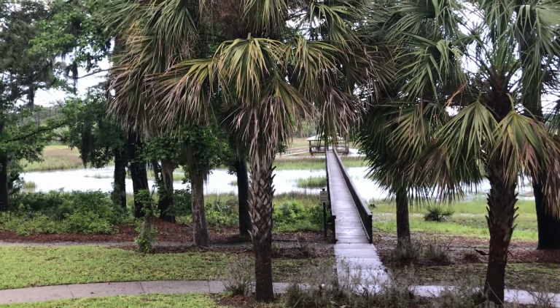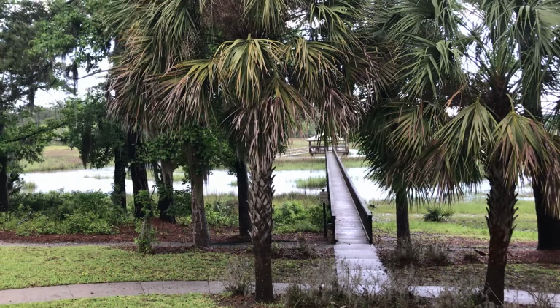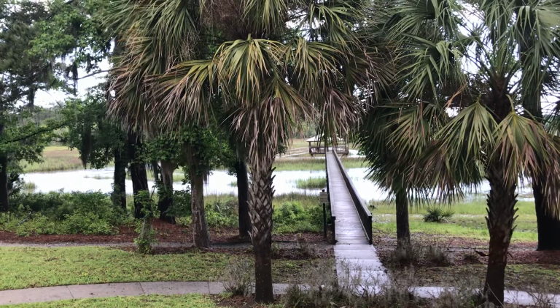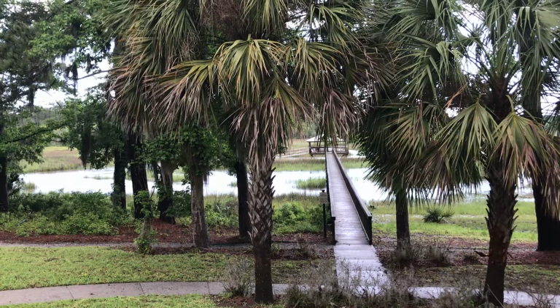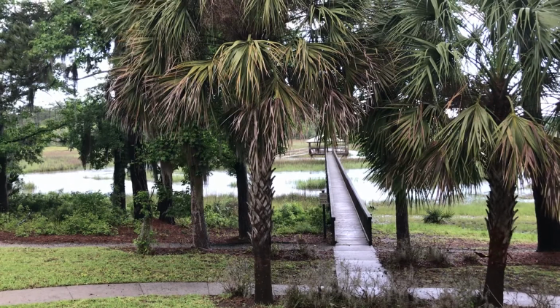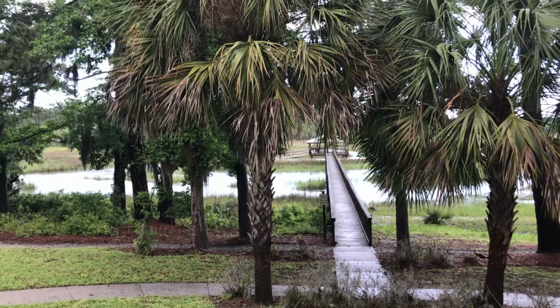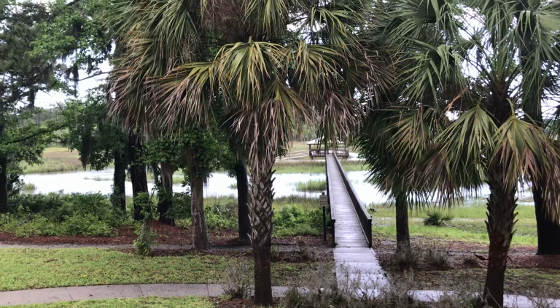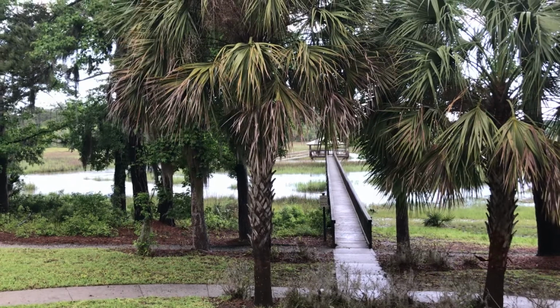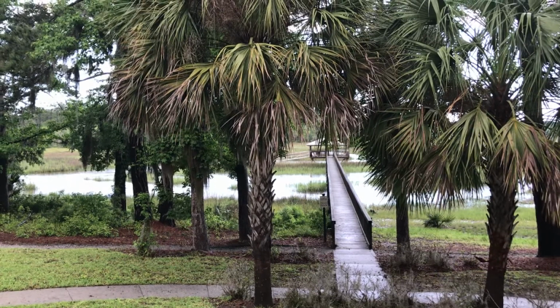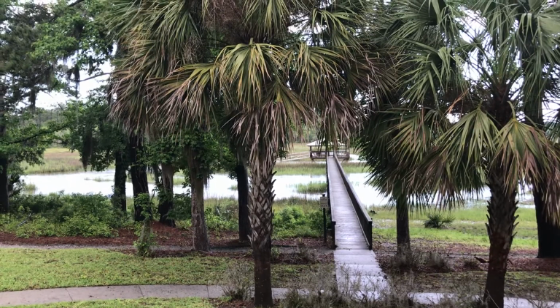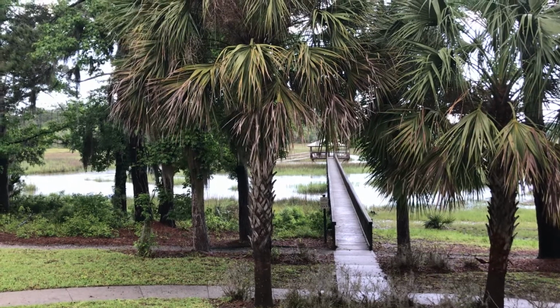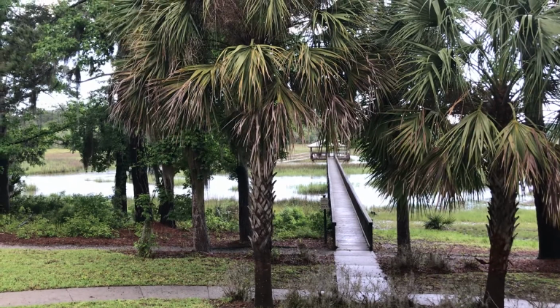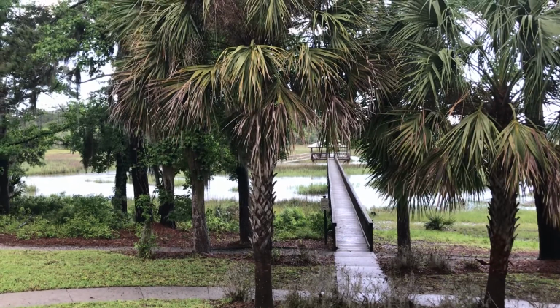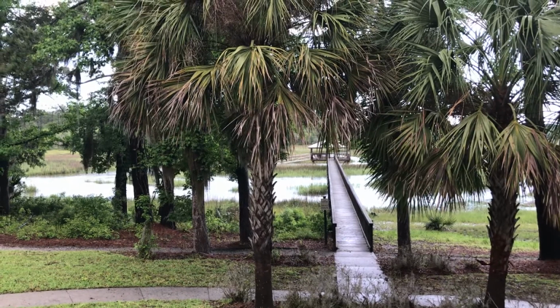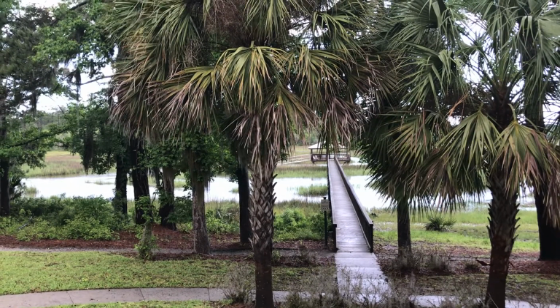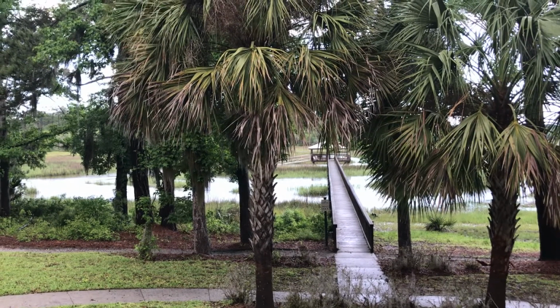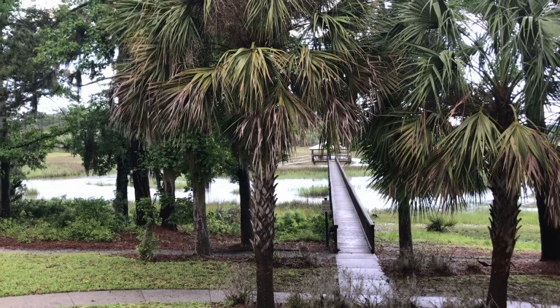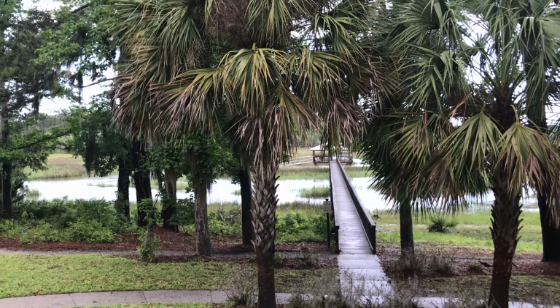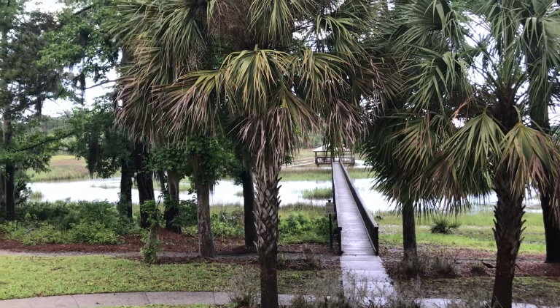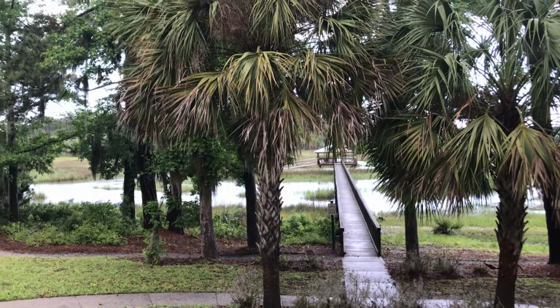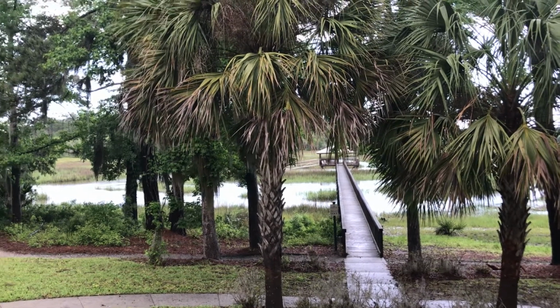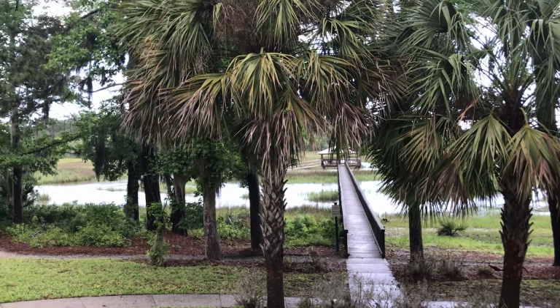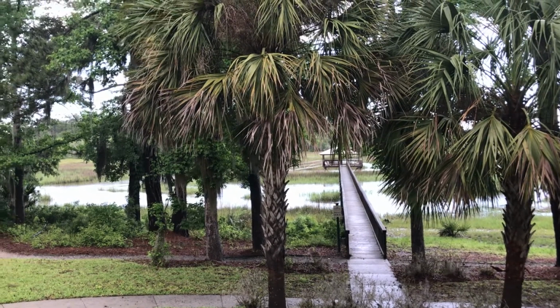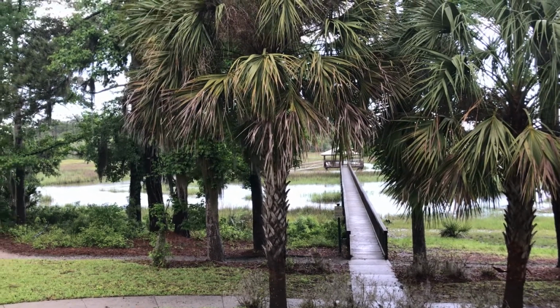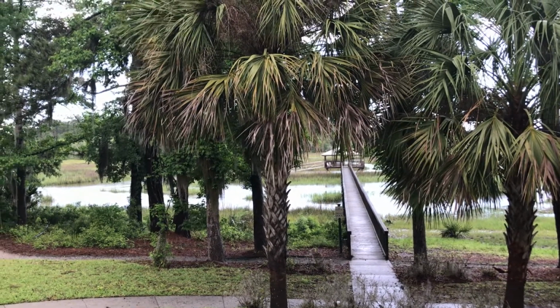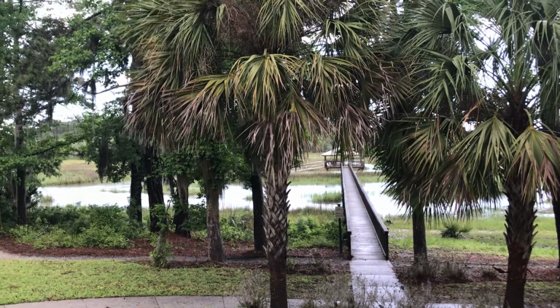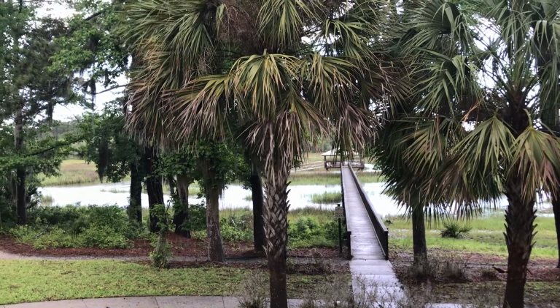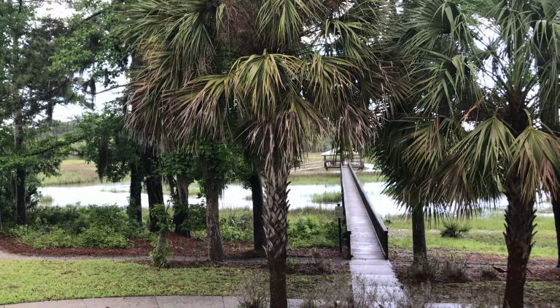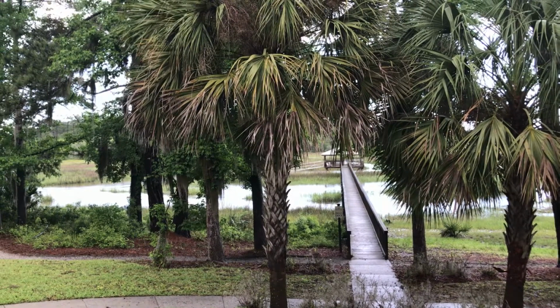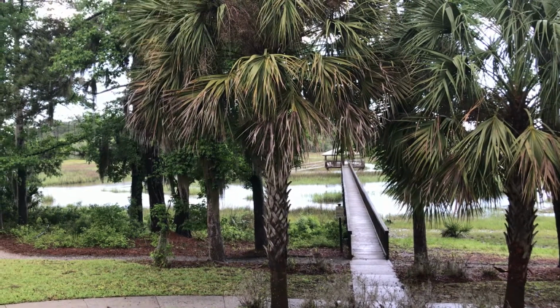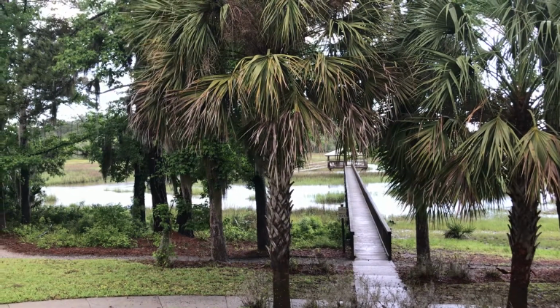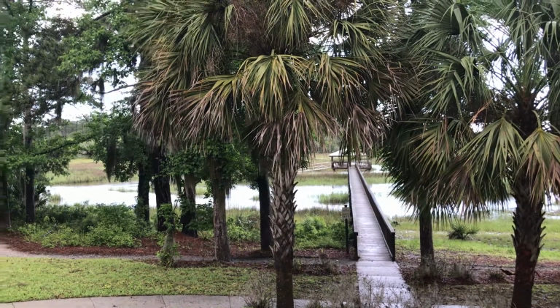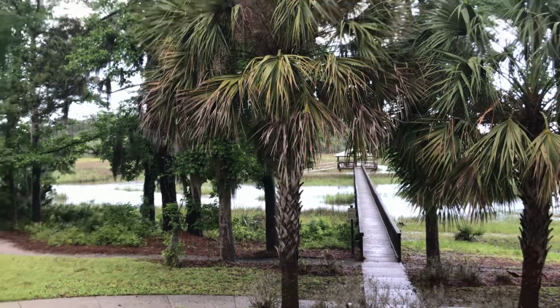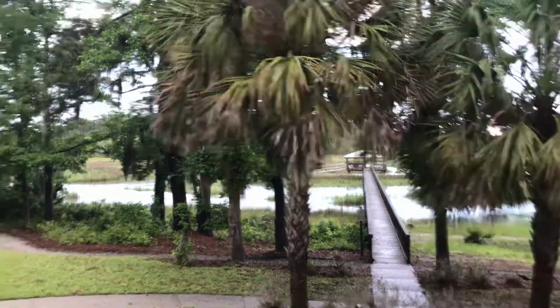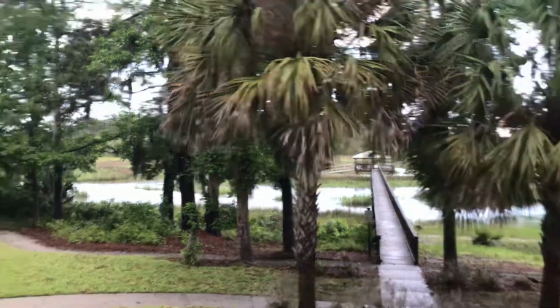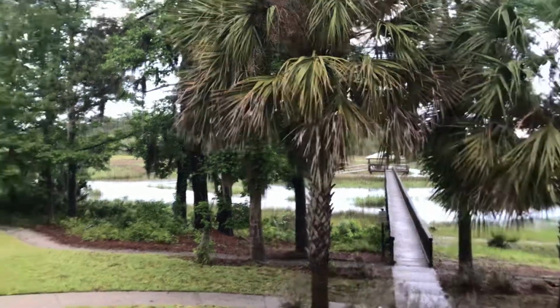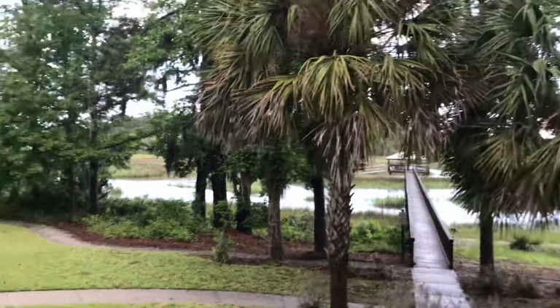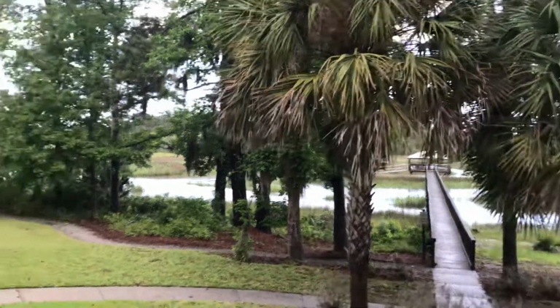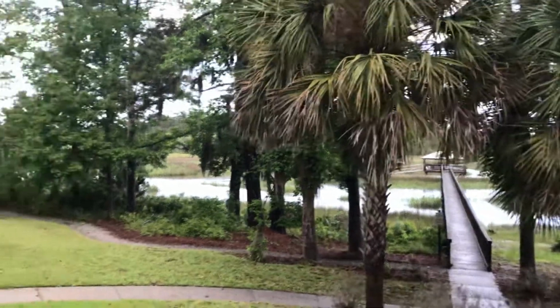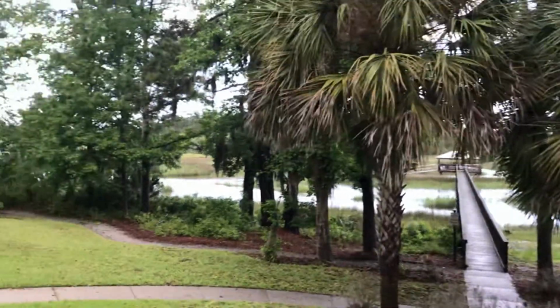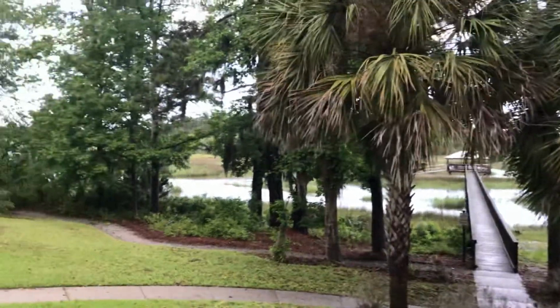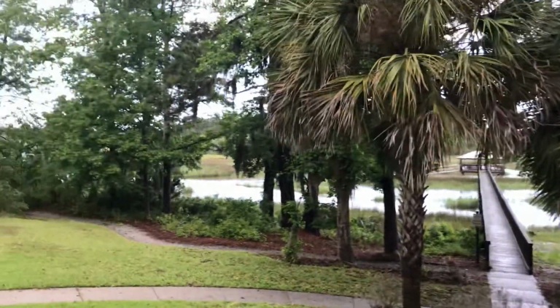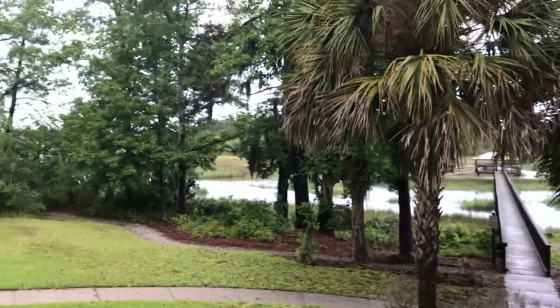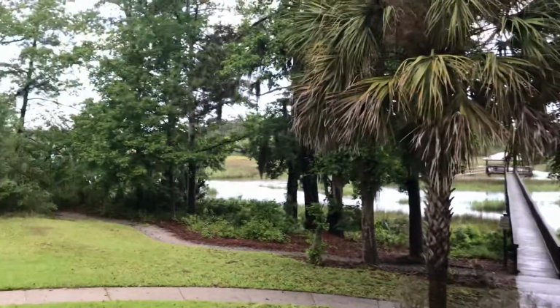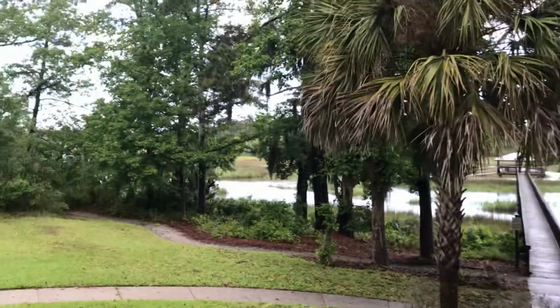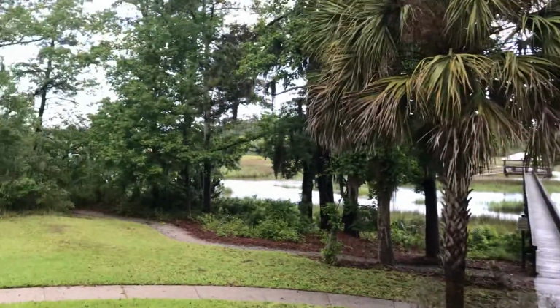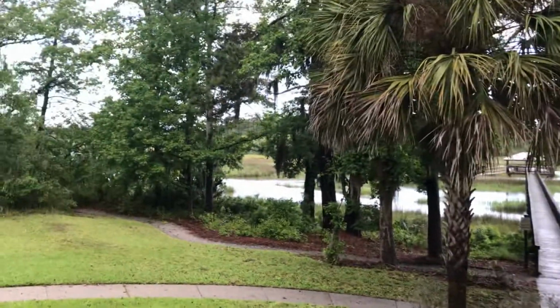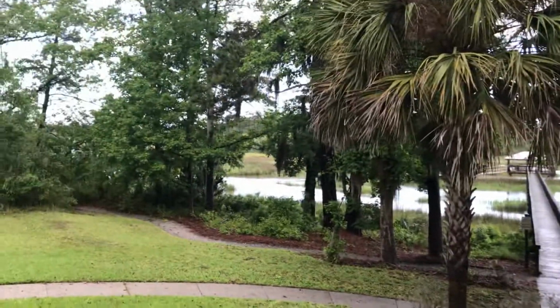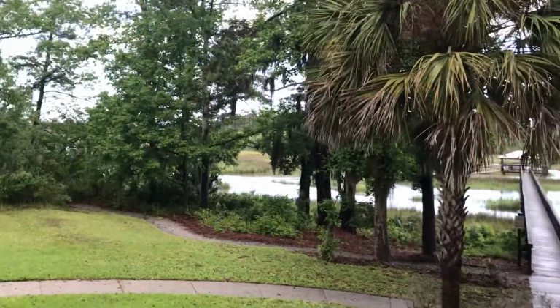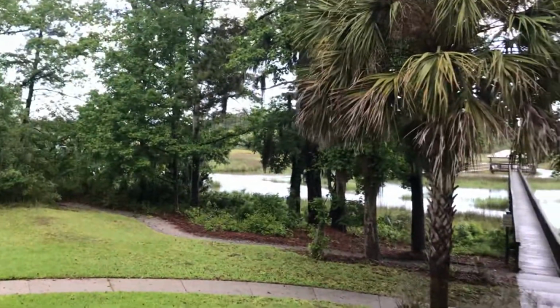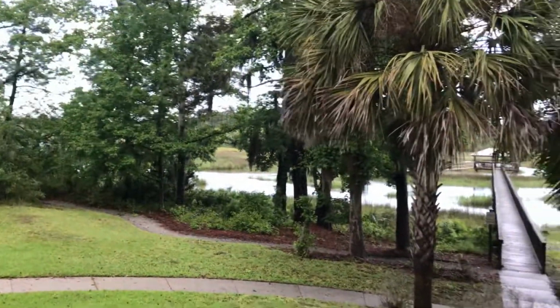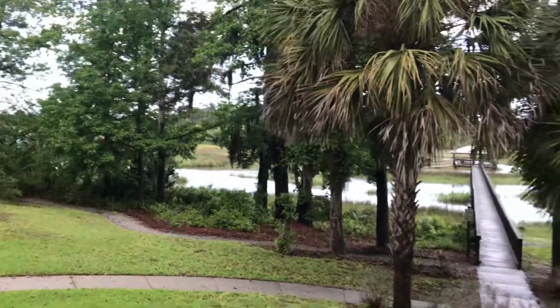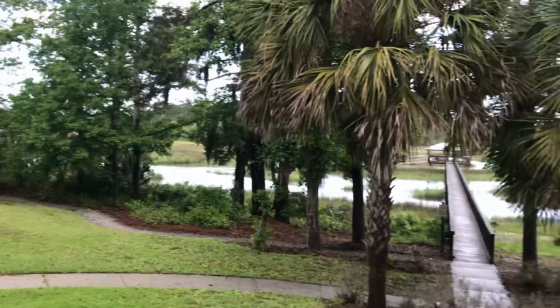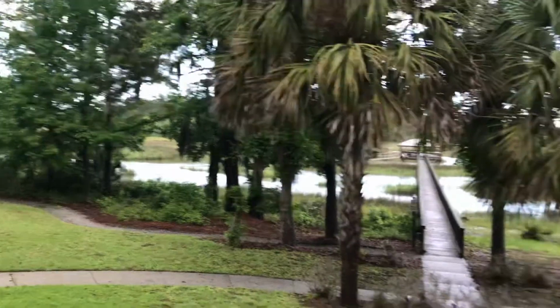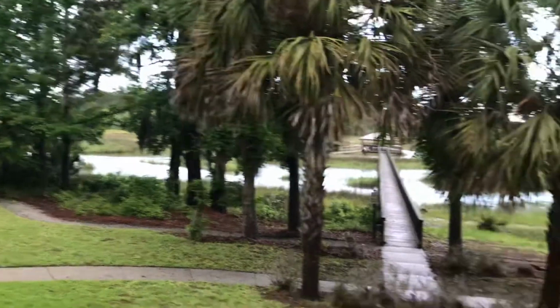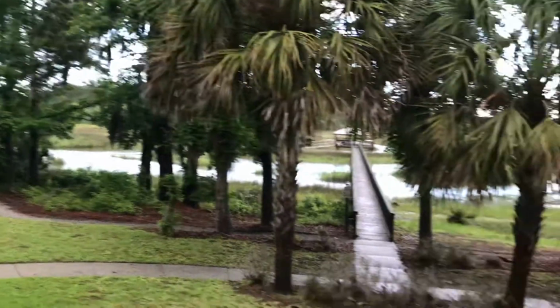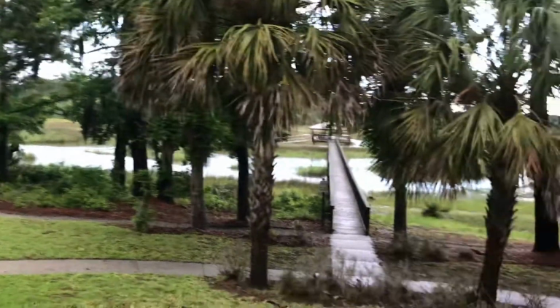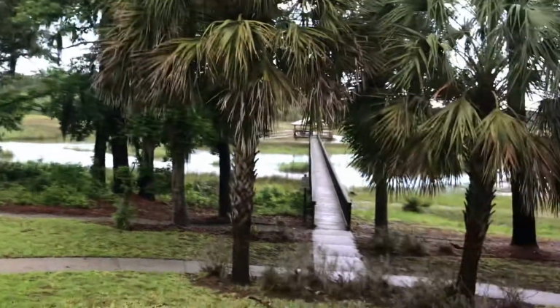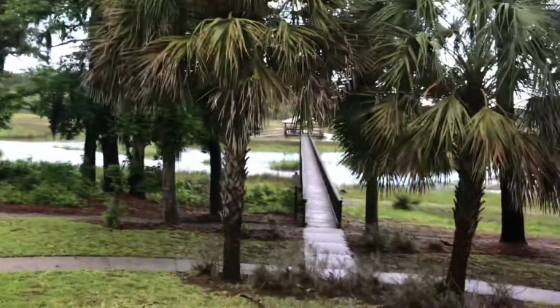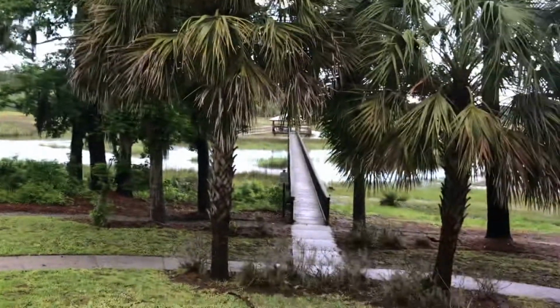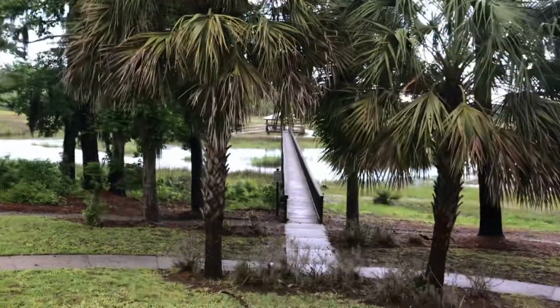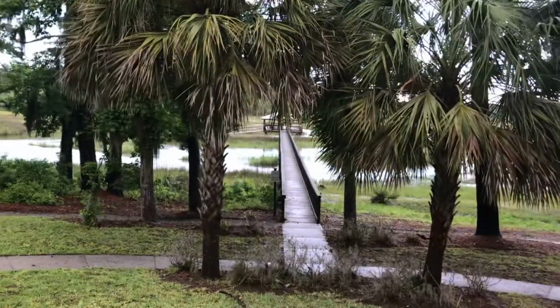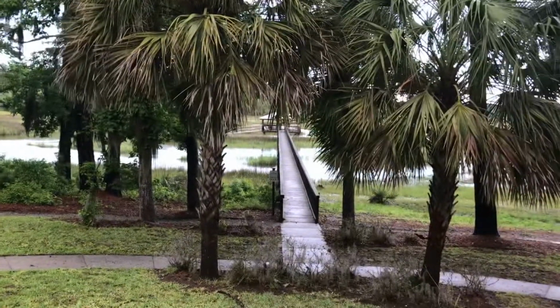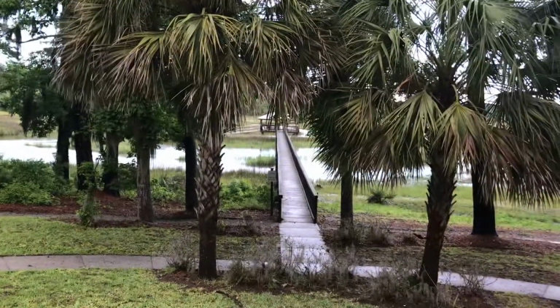It is high tide right now, and it looks like the tide is still coming in.